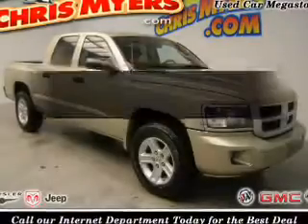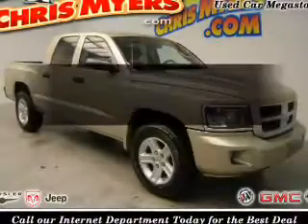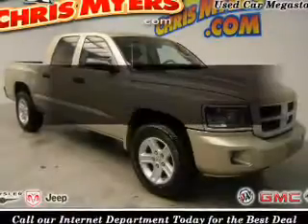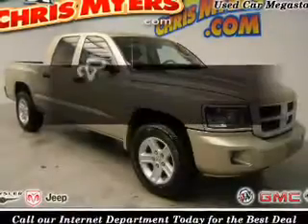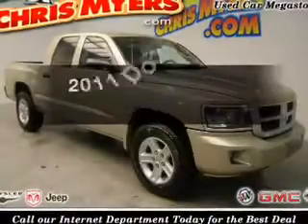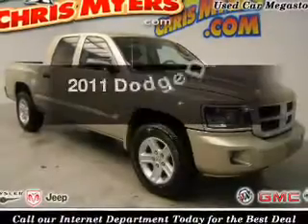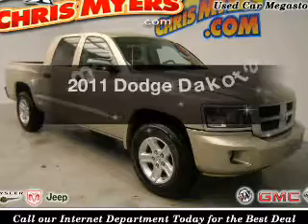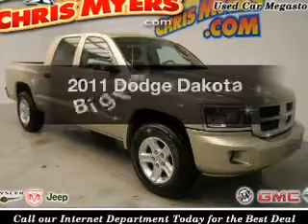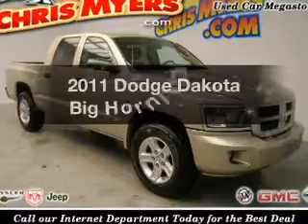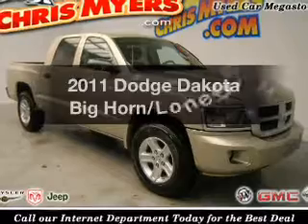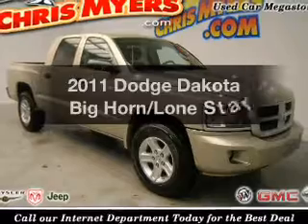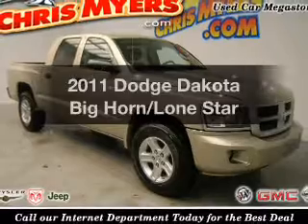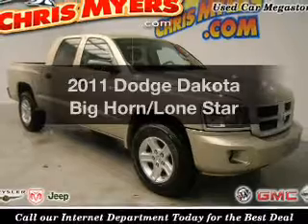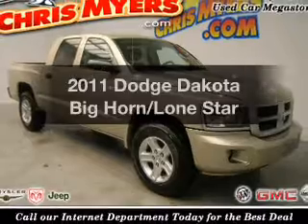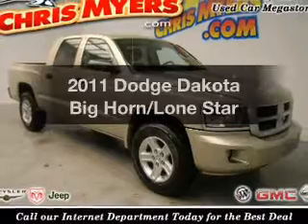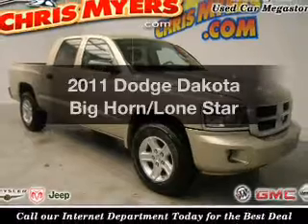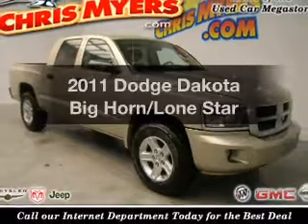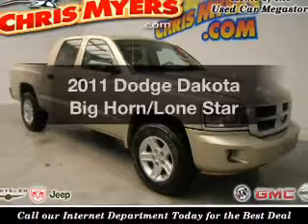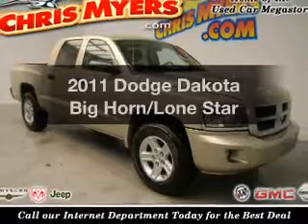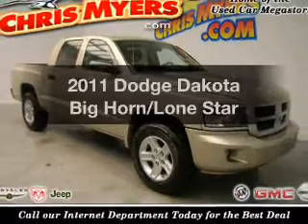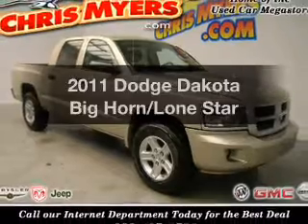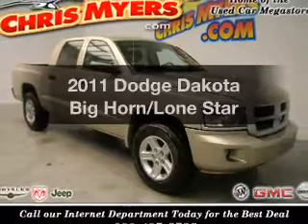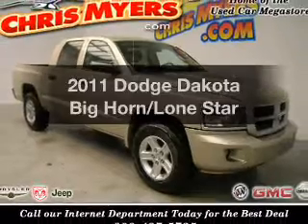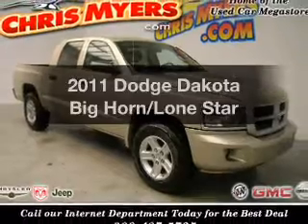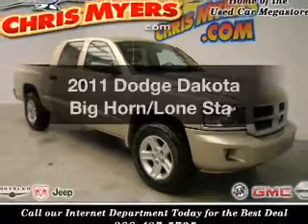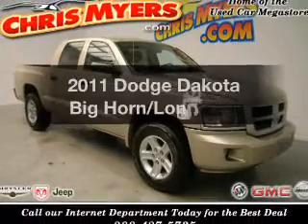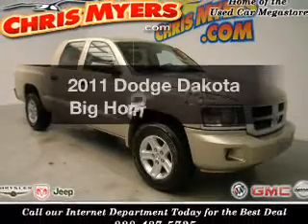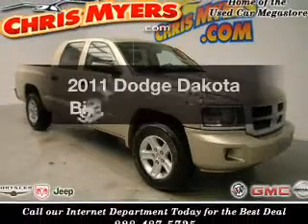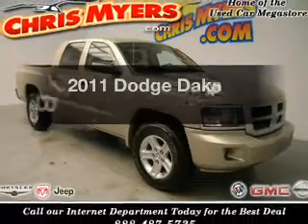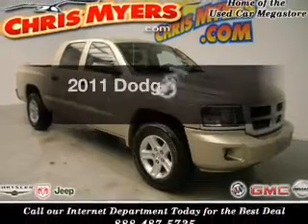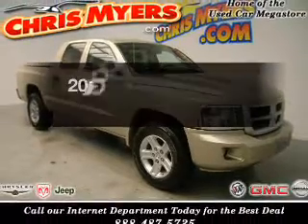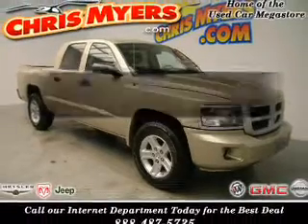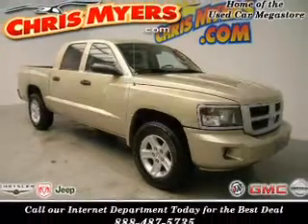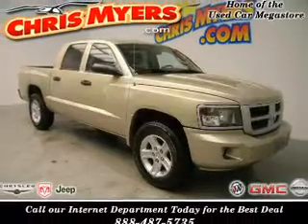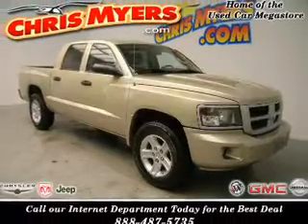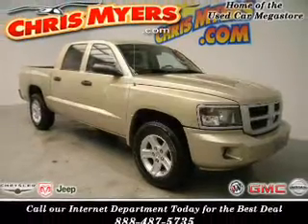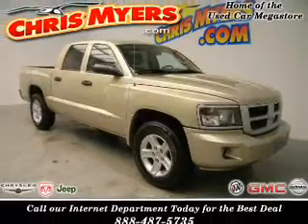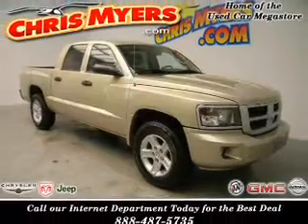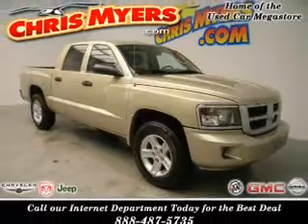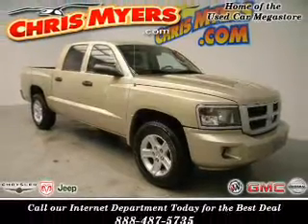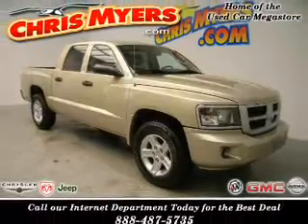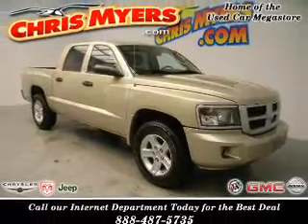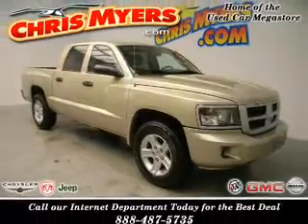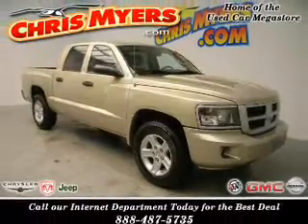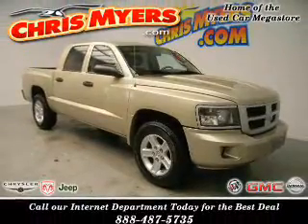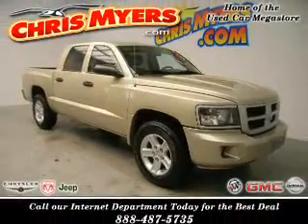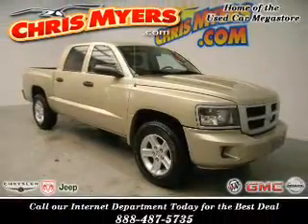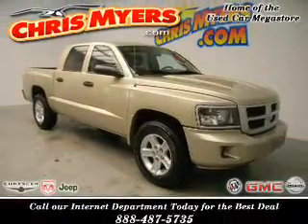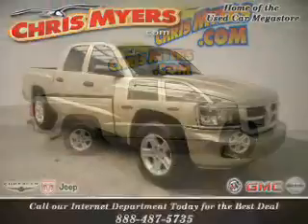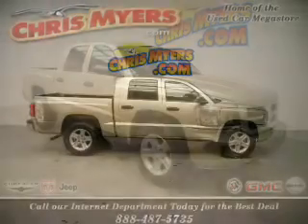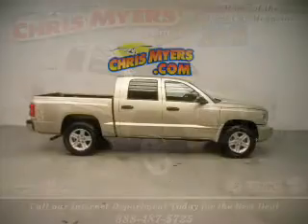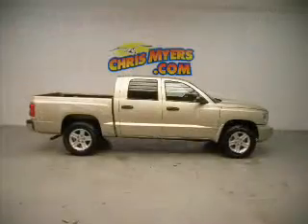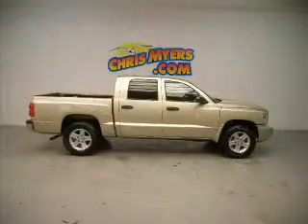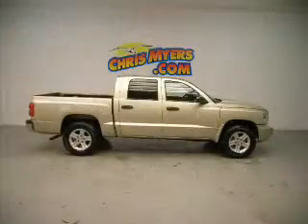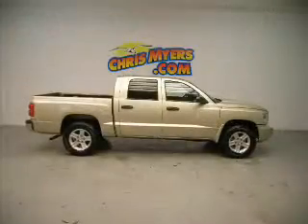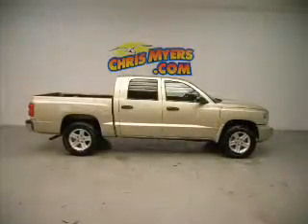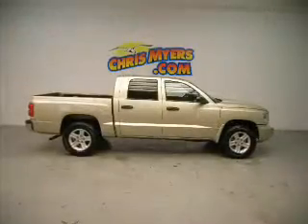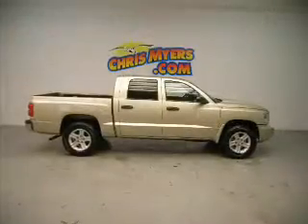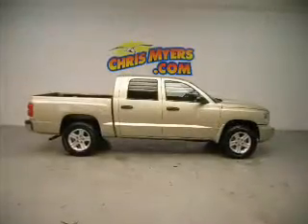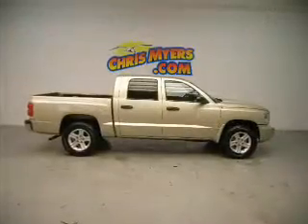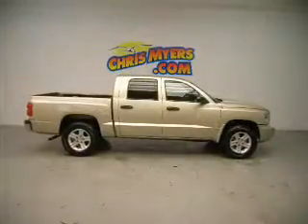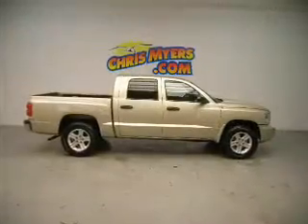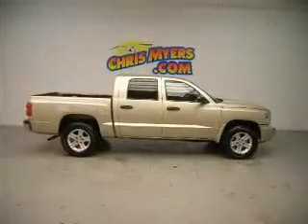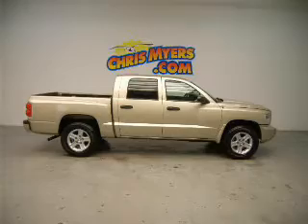Presenting the 2011 Dodge Dakota. Travel the roads in style and comfort in this great vehicle.